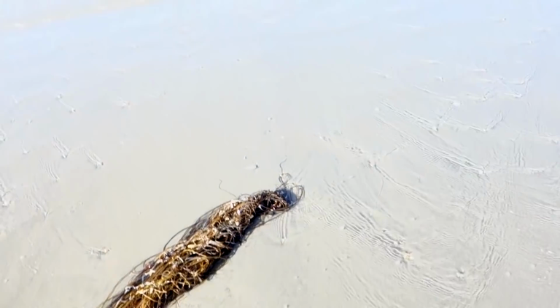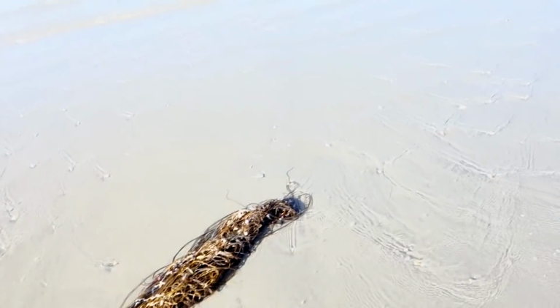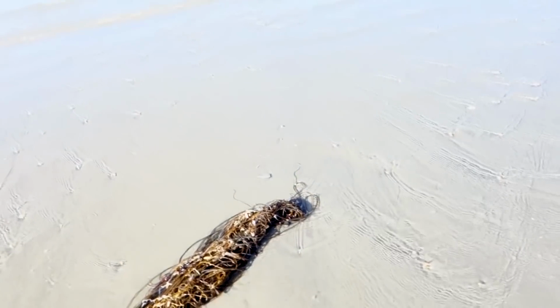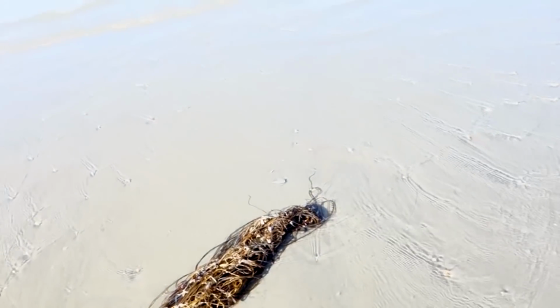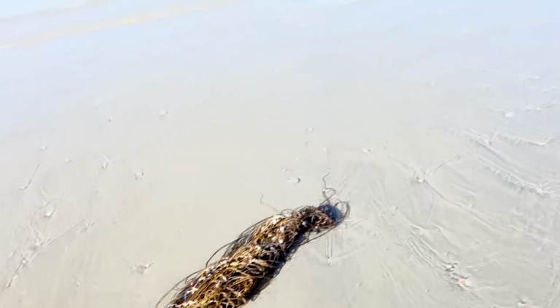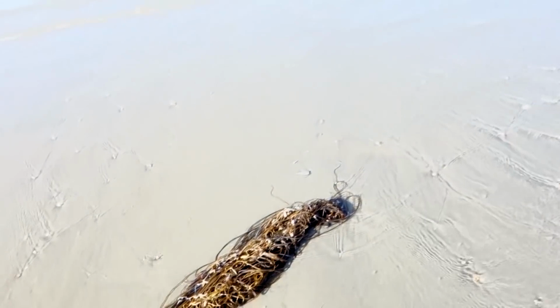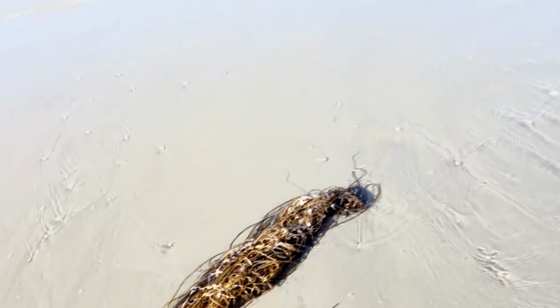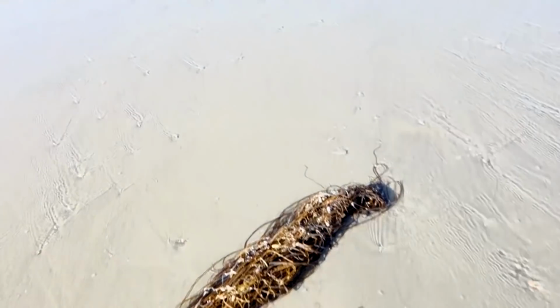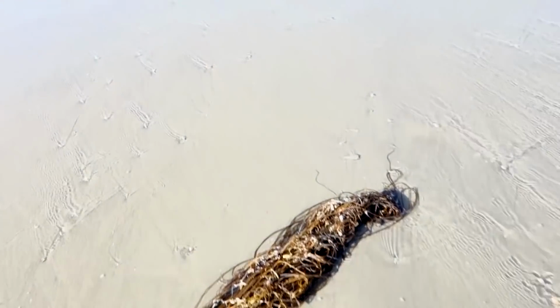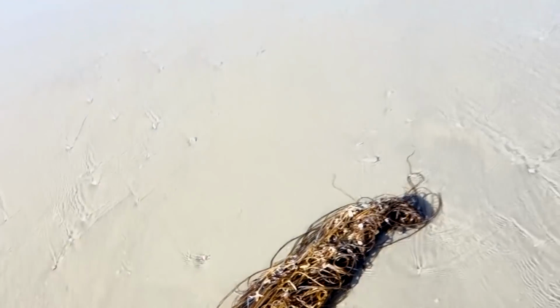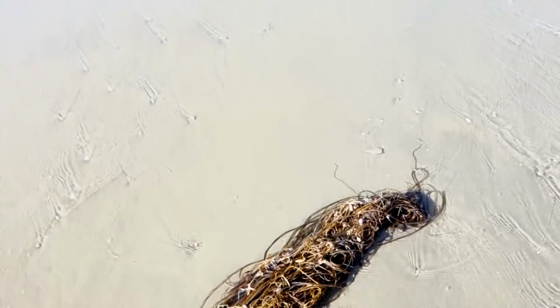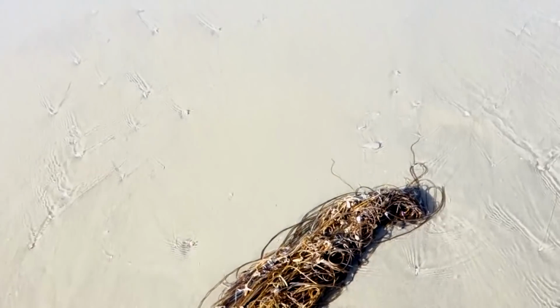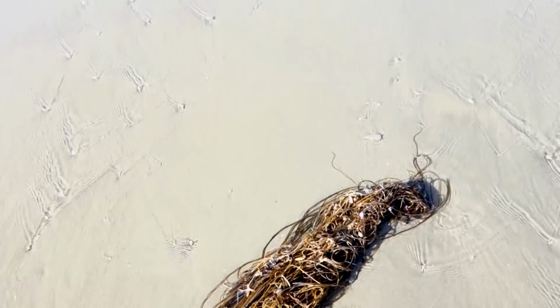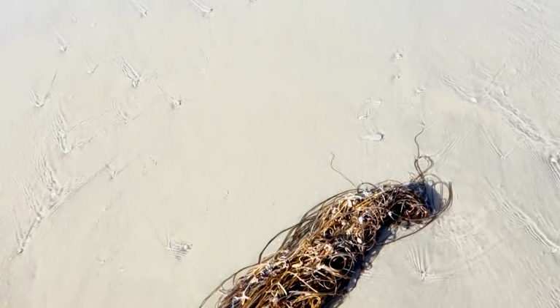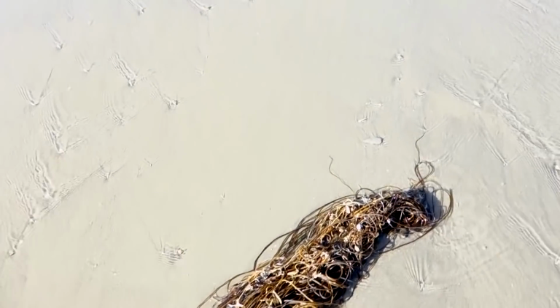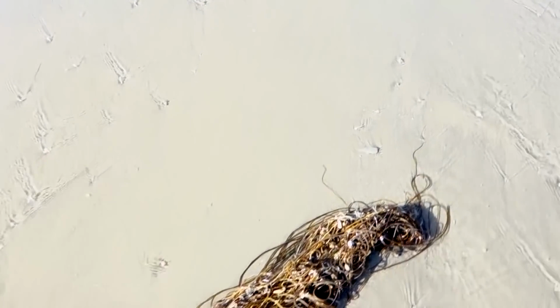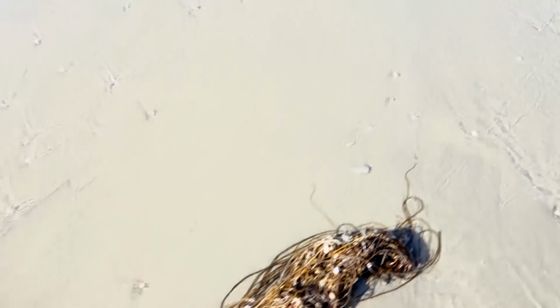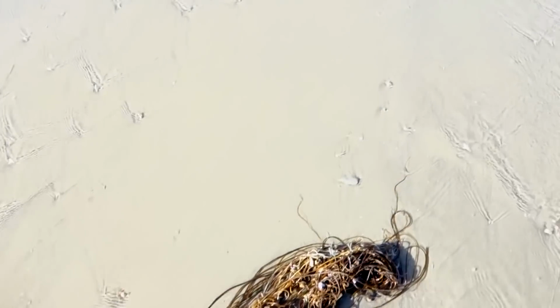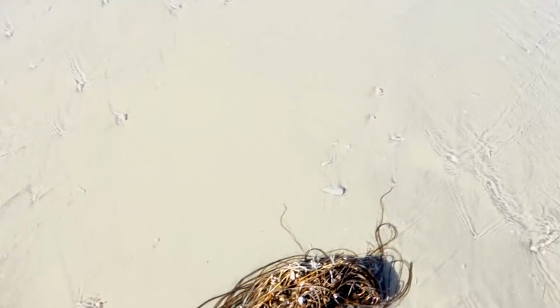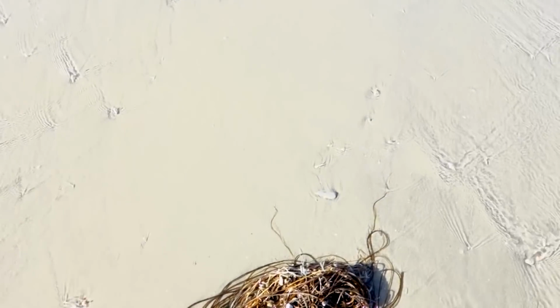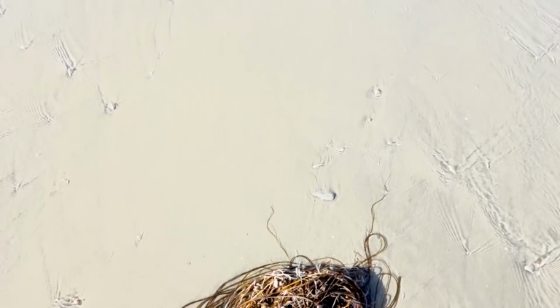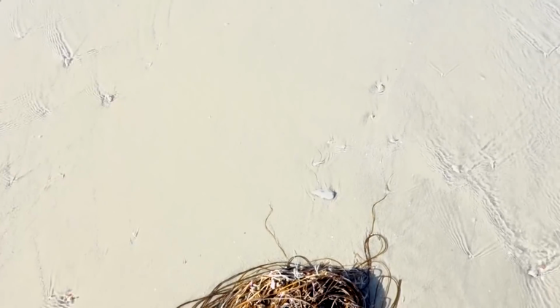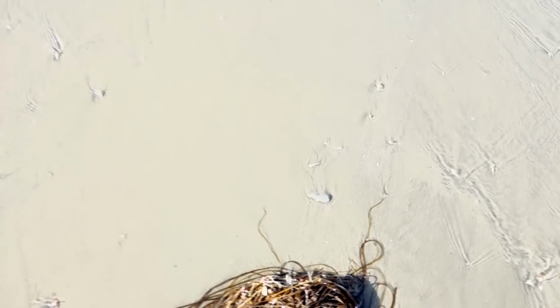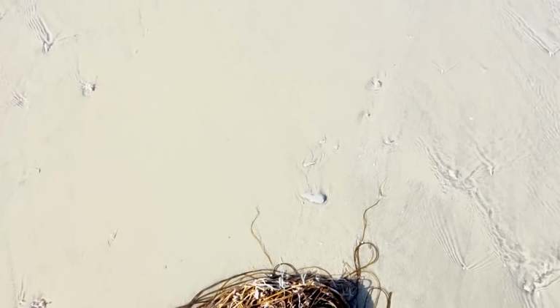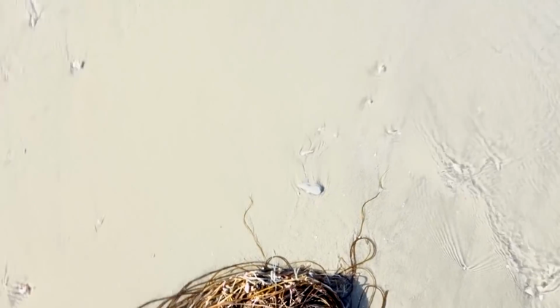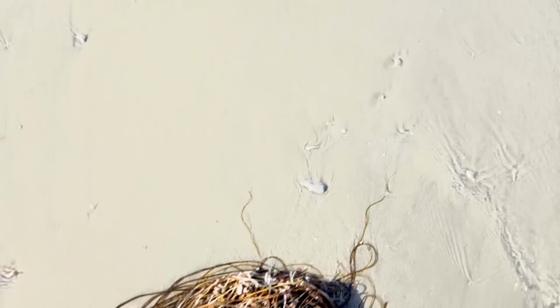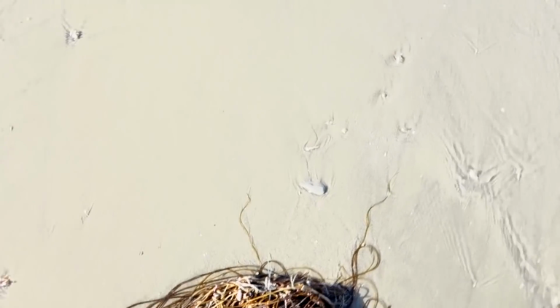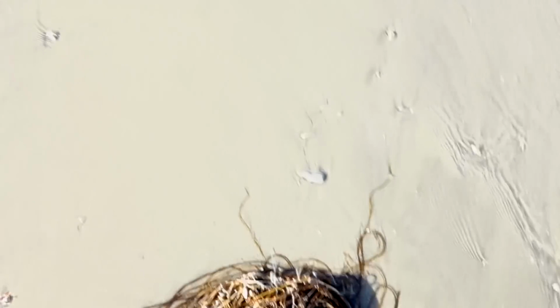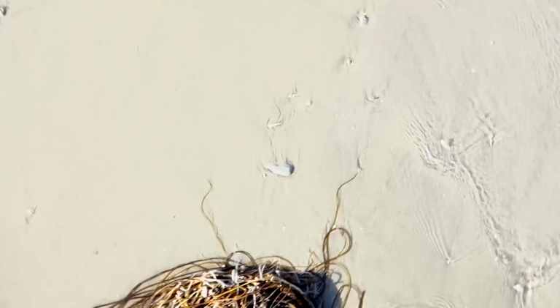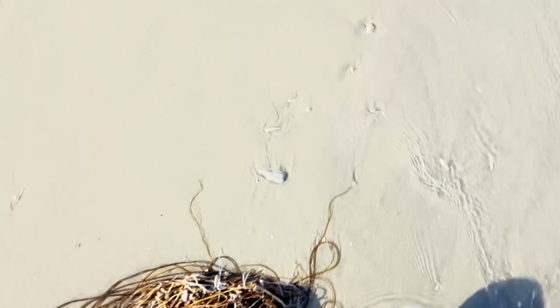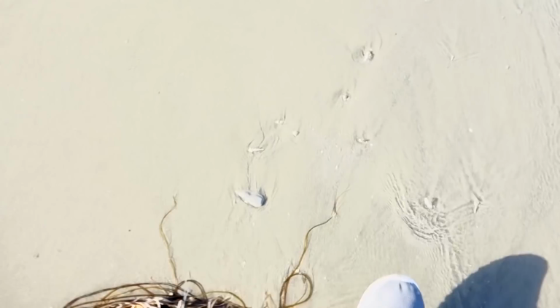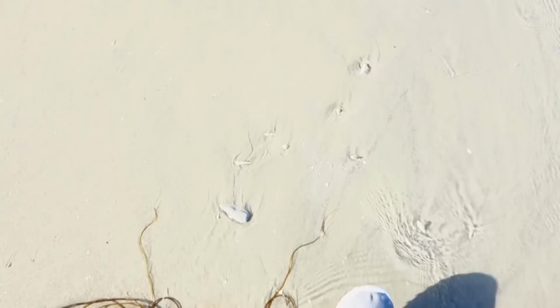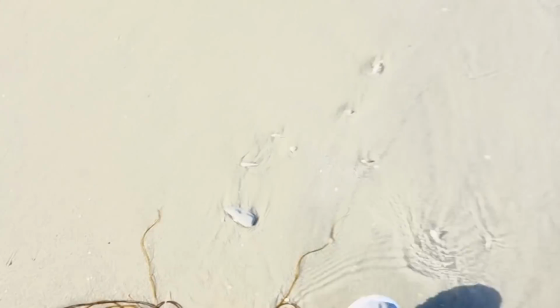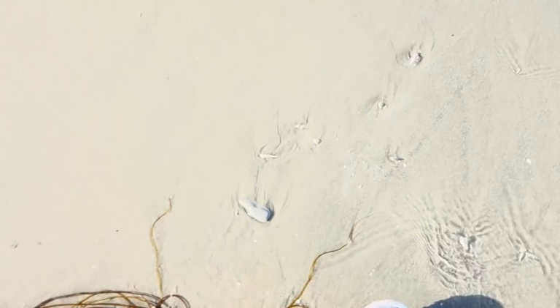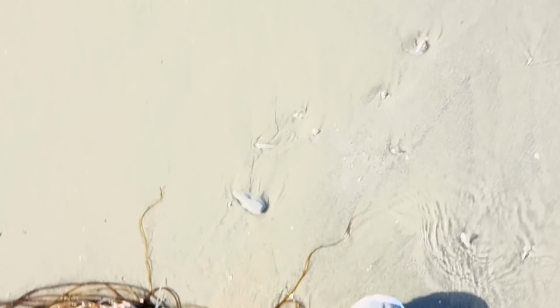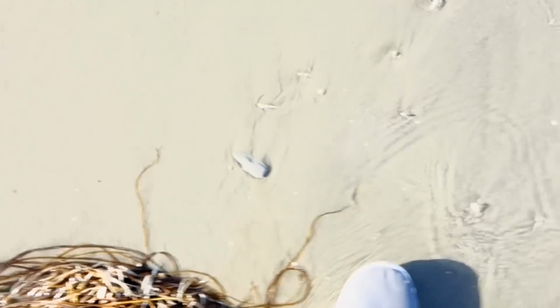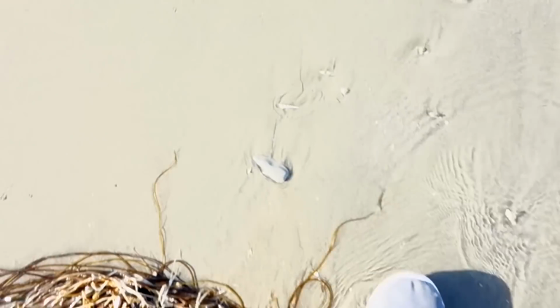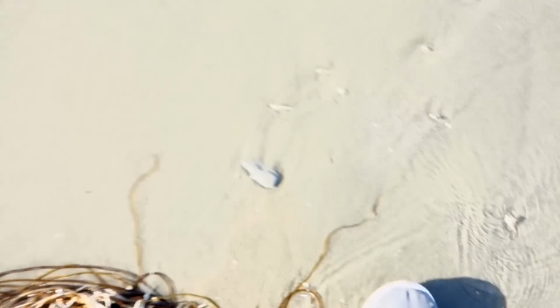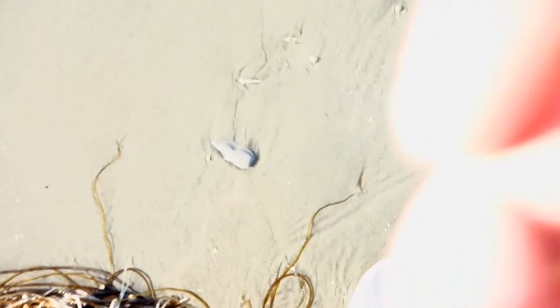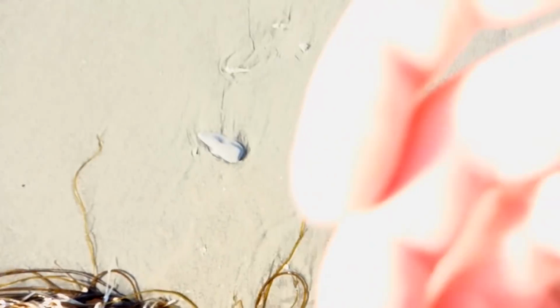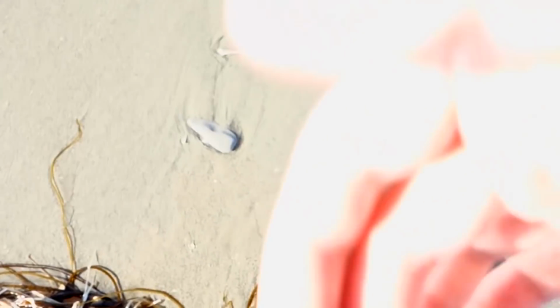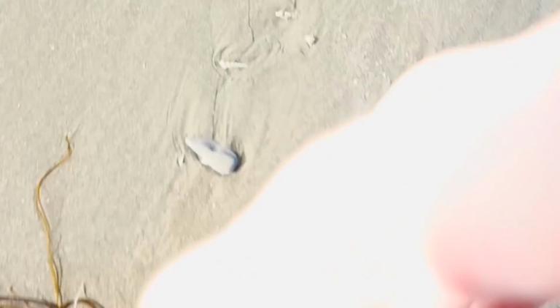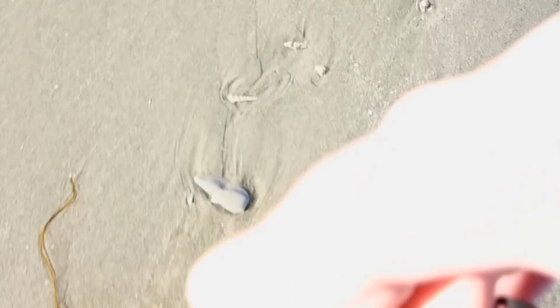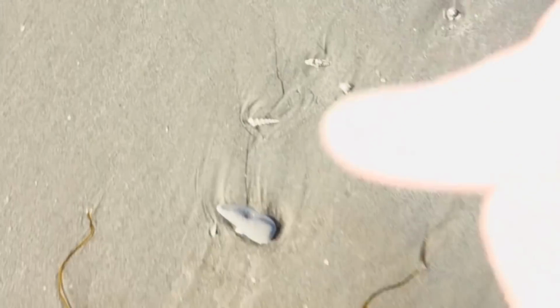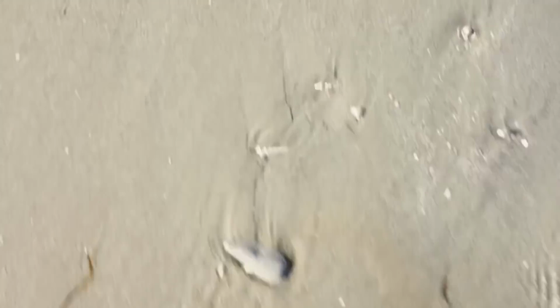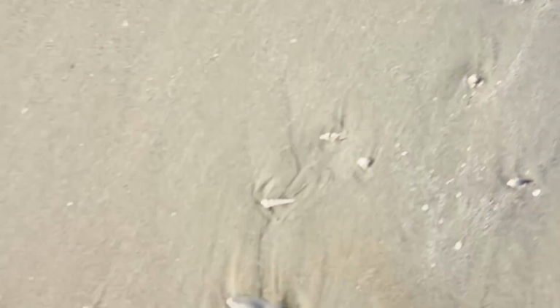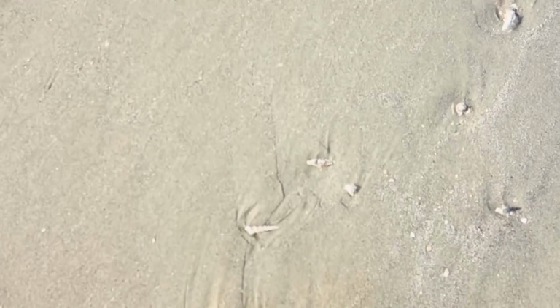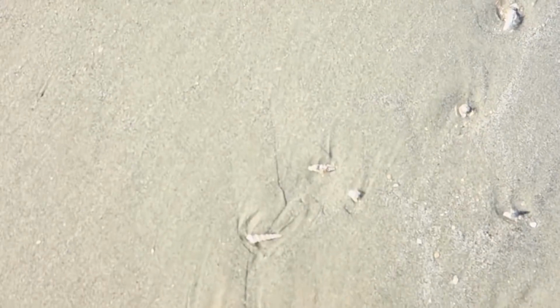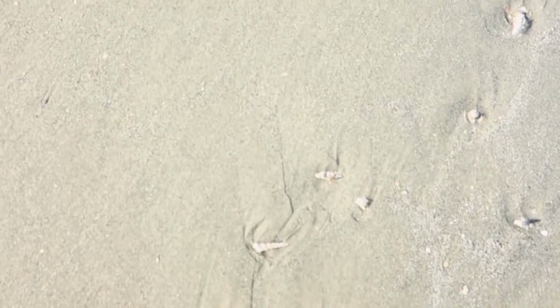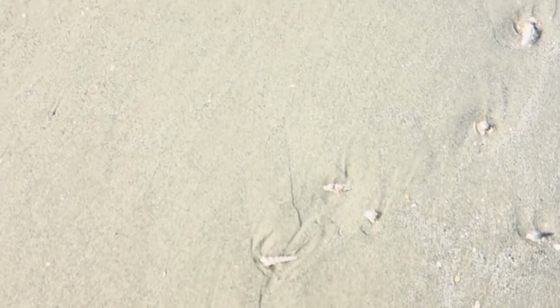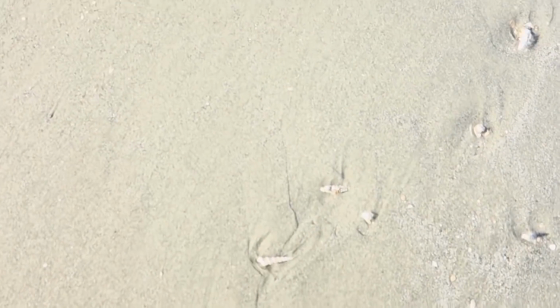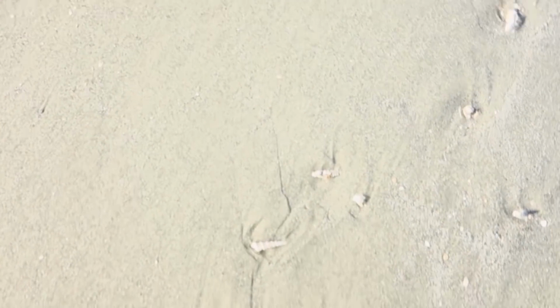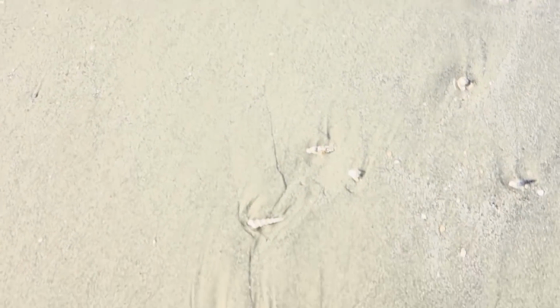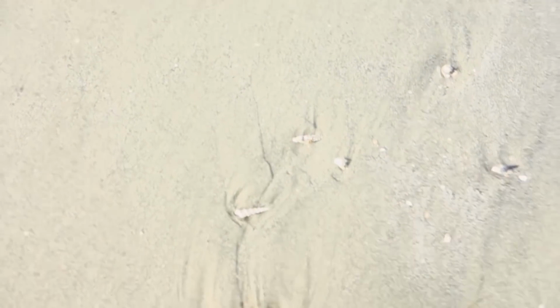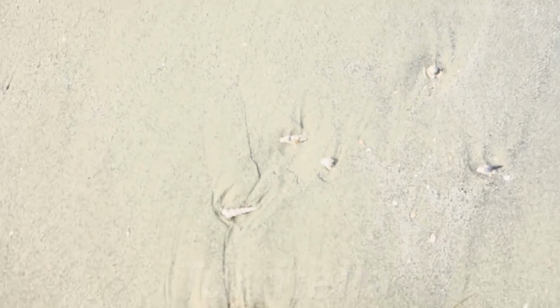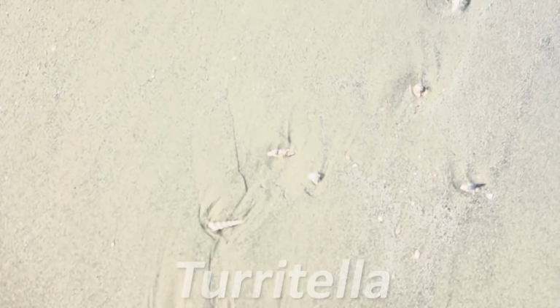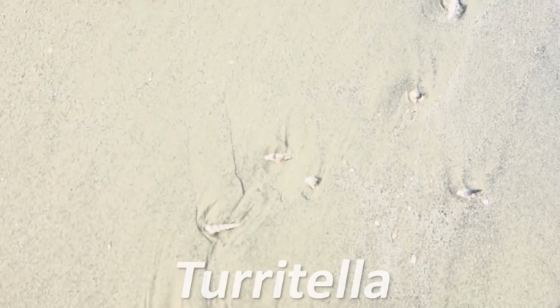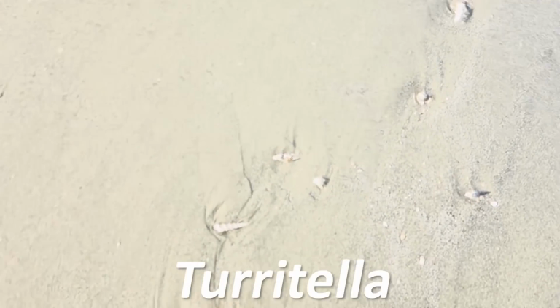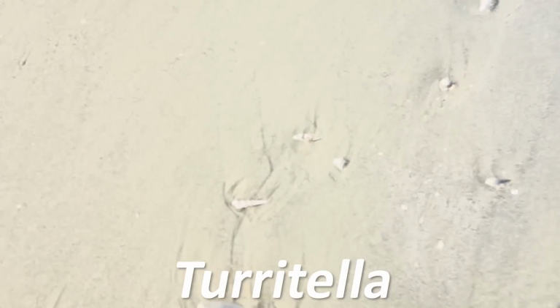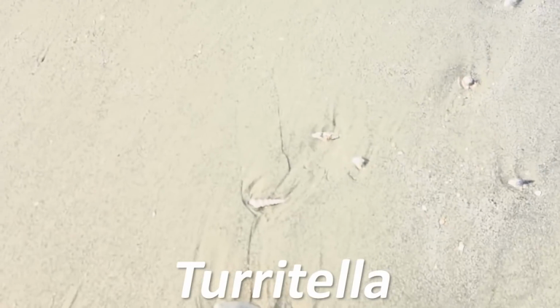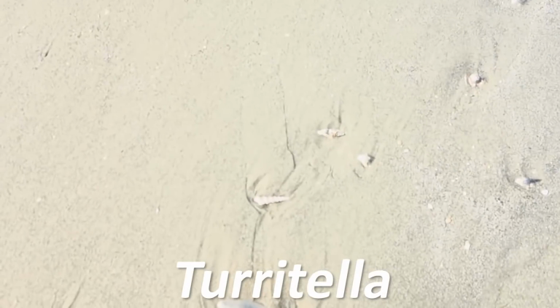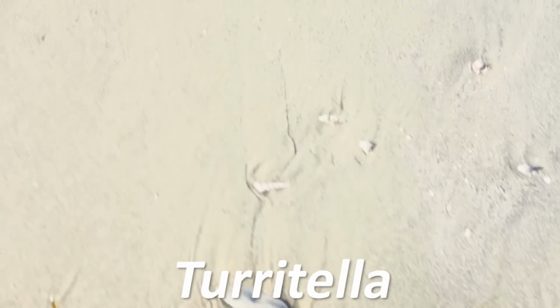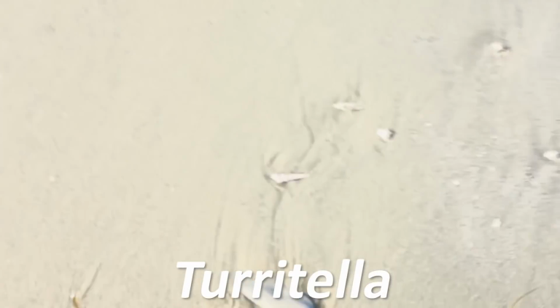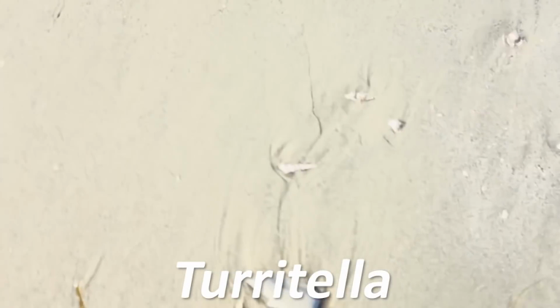Meanwhile, something just washed up — this tiny little... well Ben will tell you what it is.